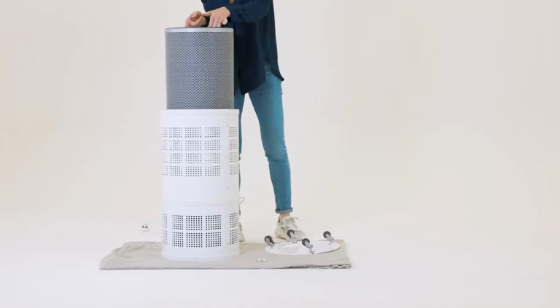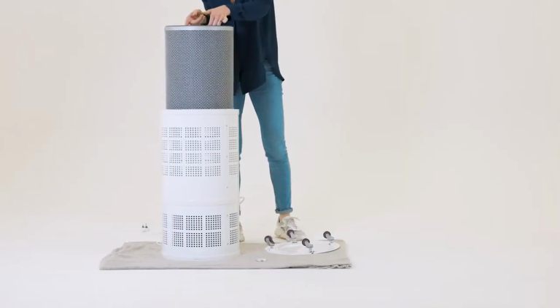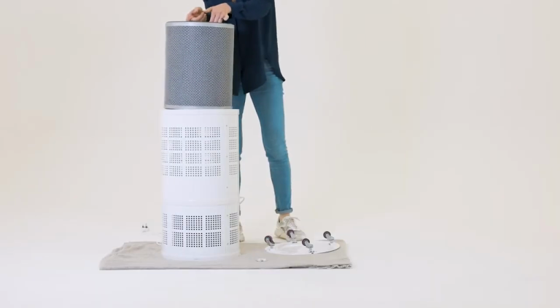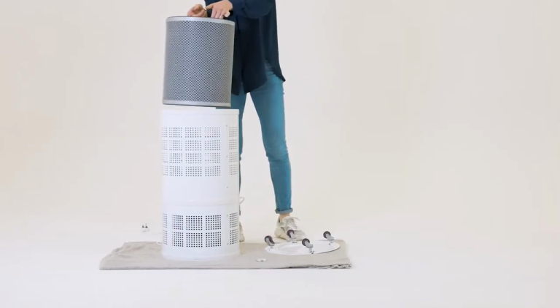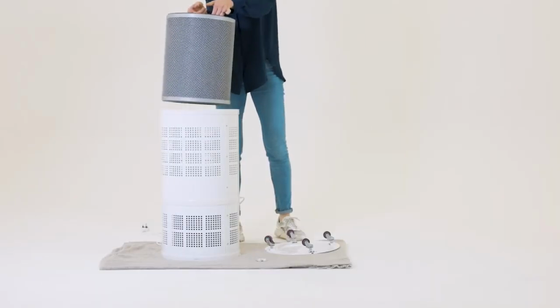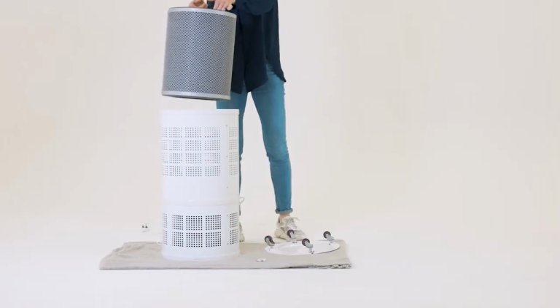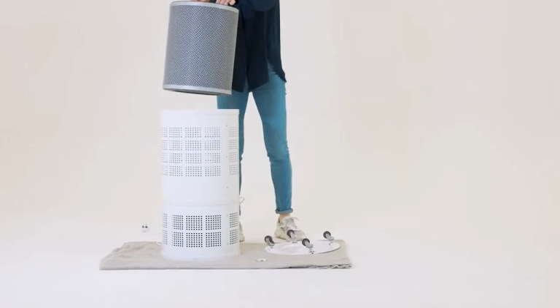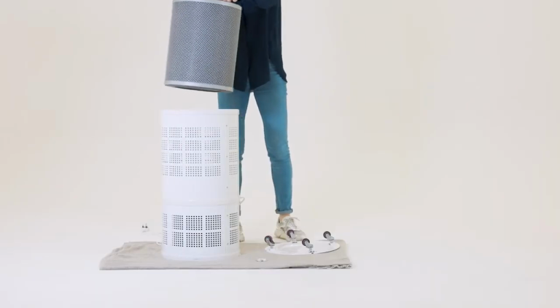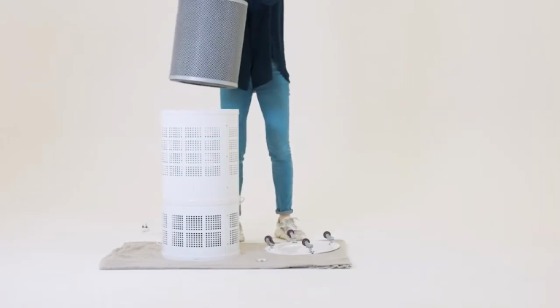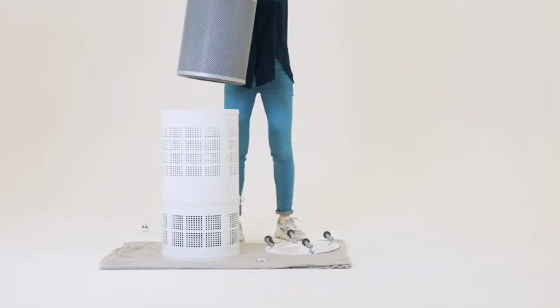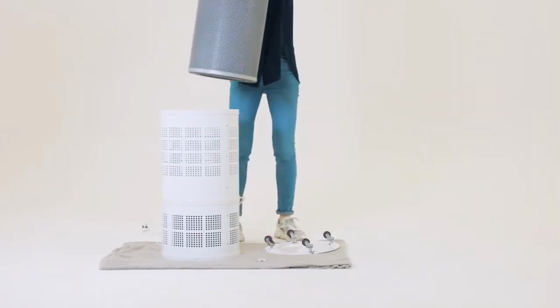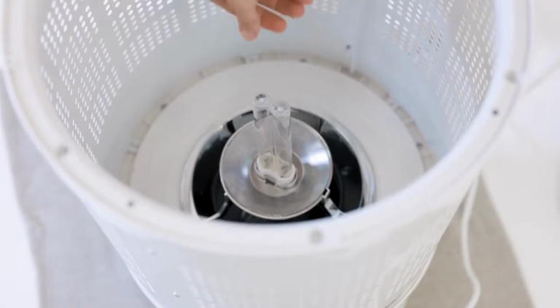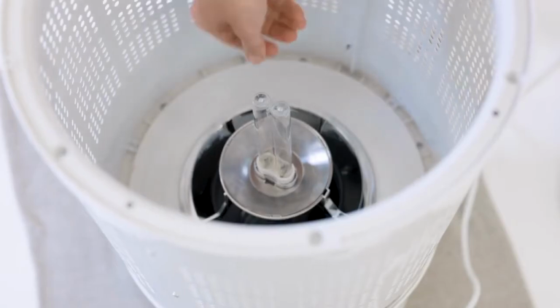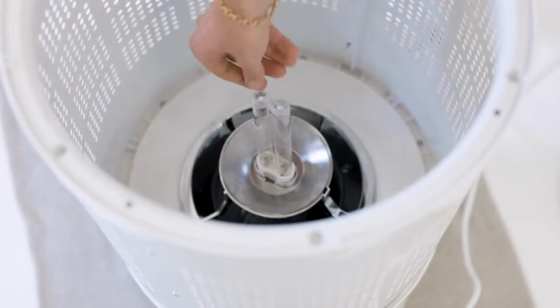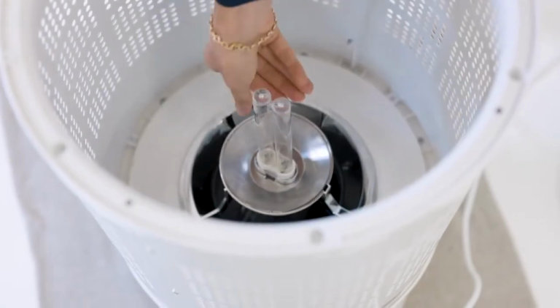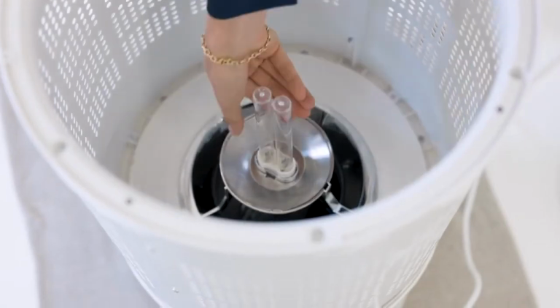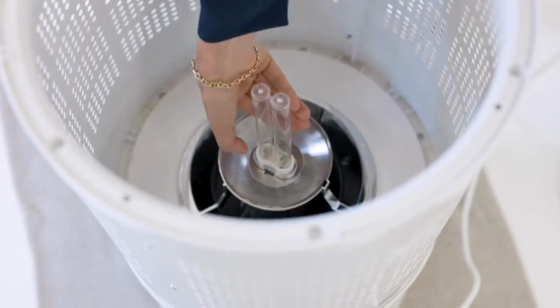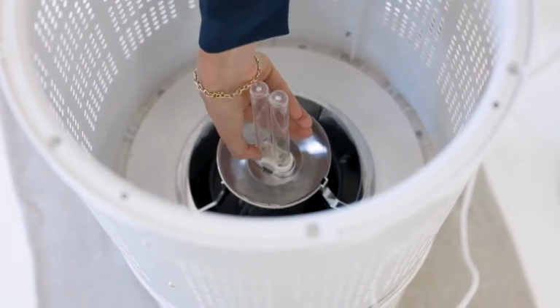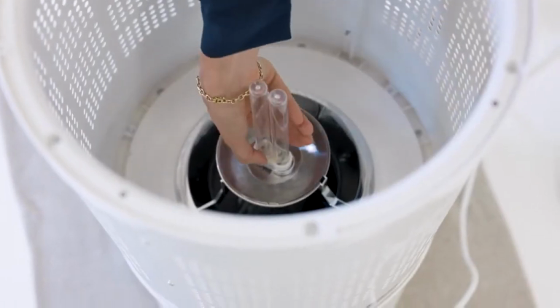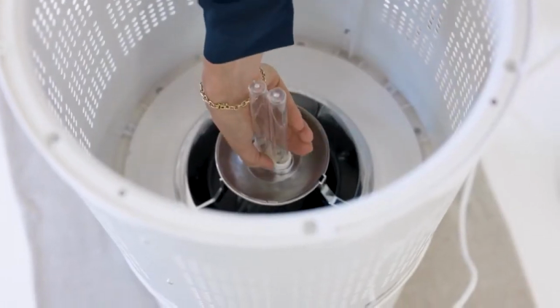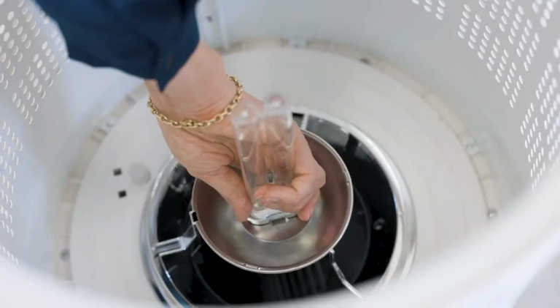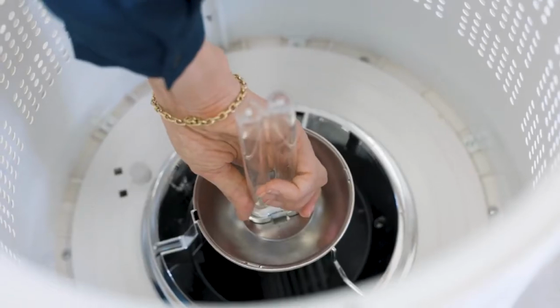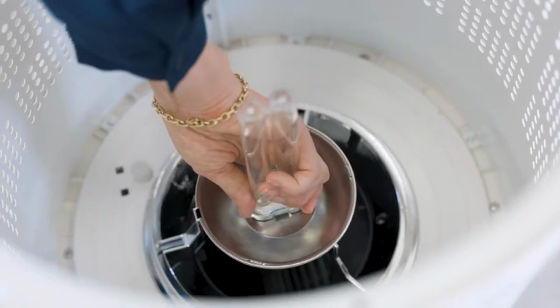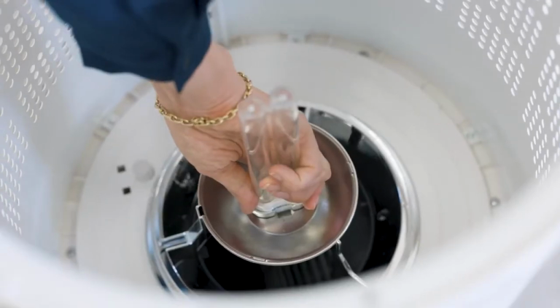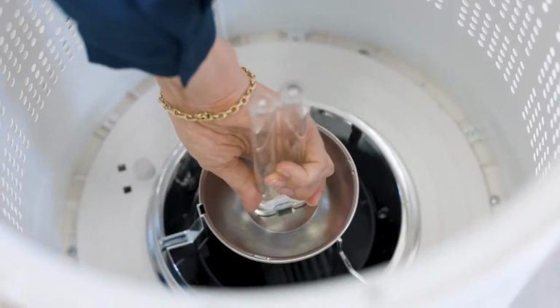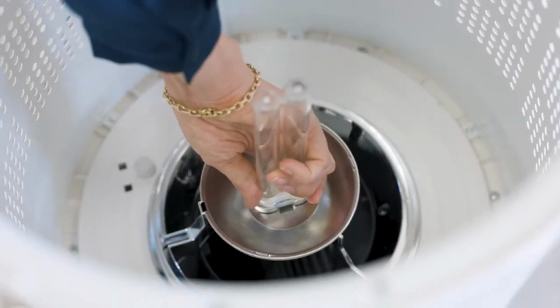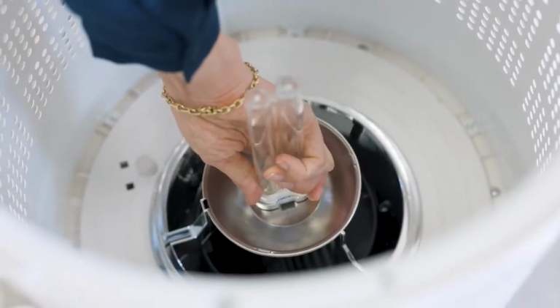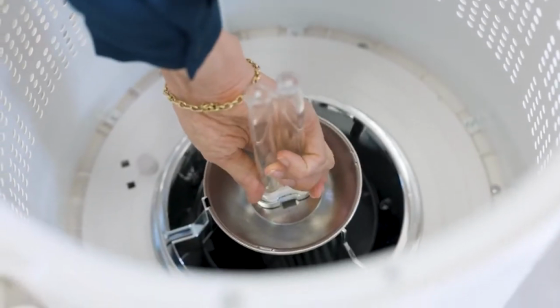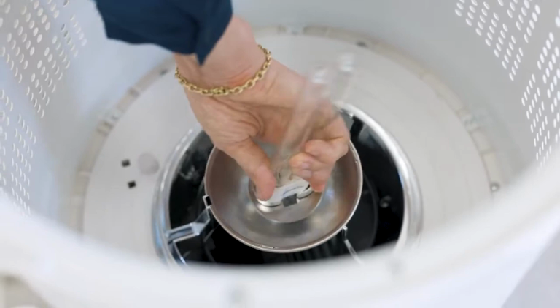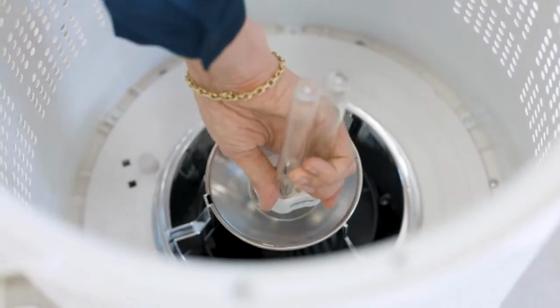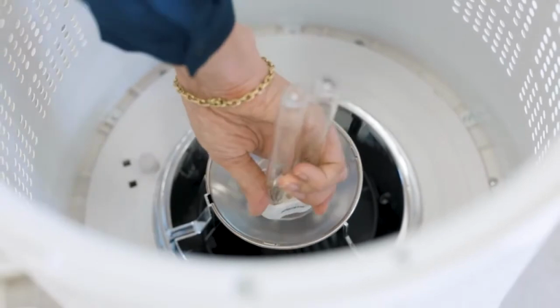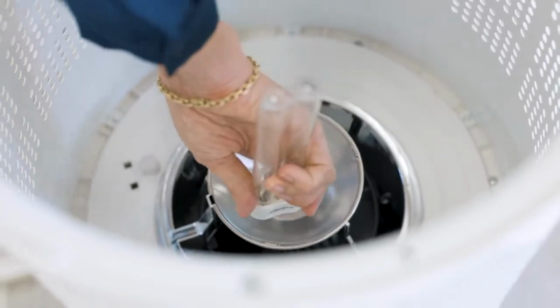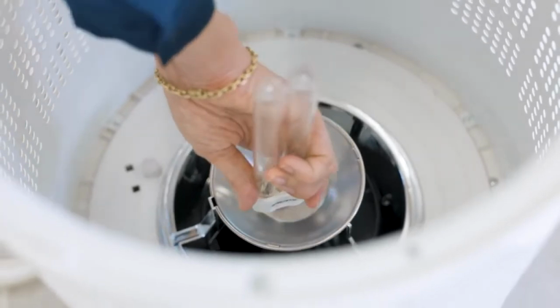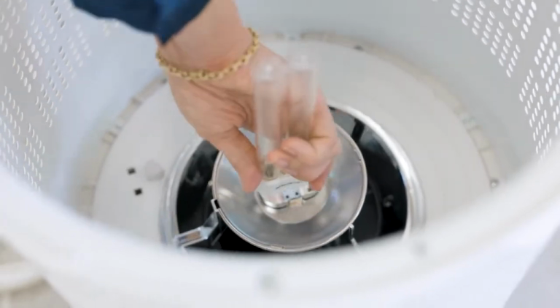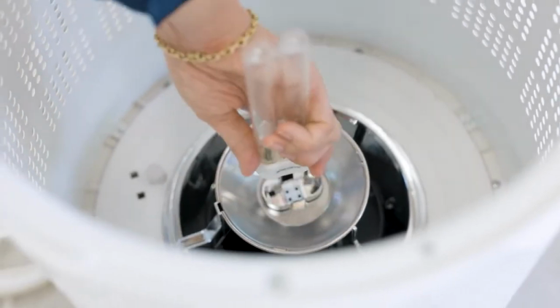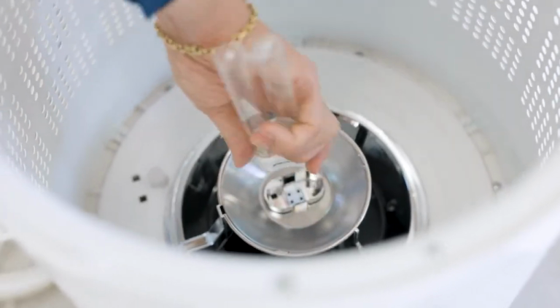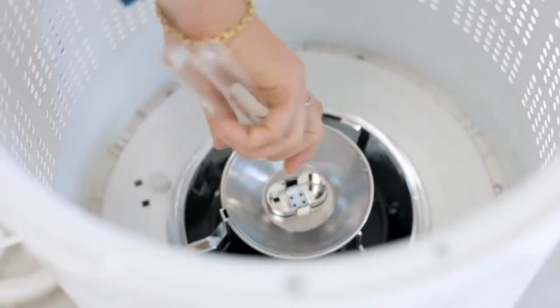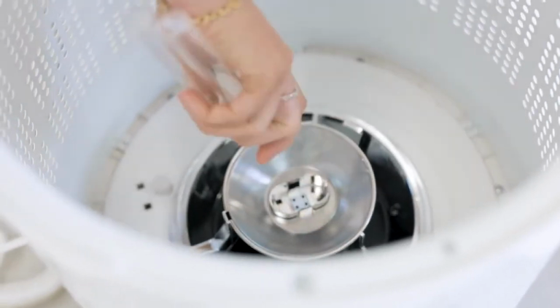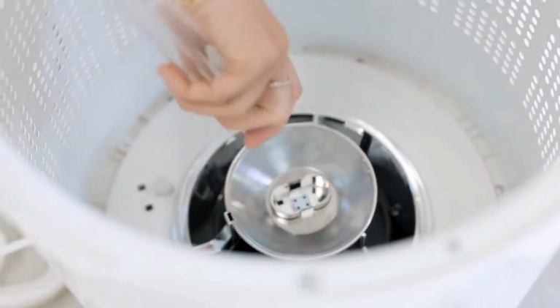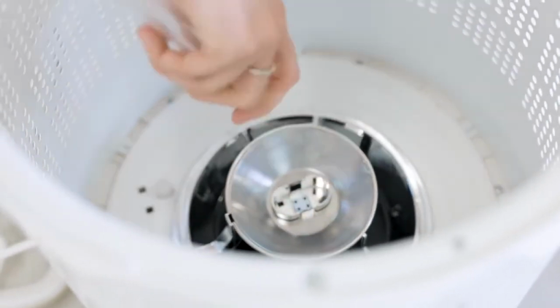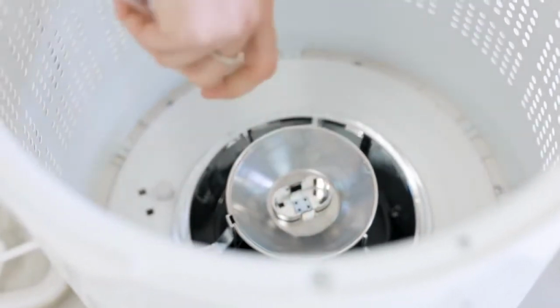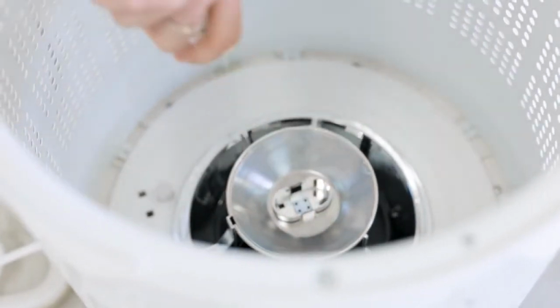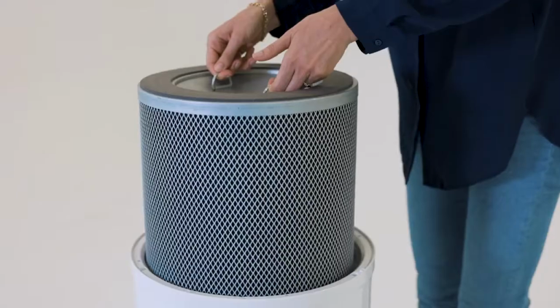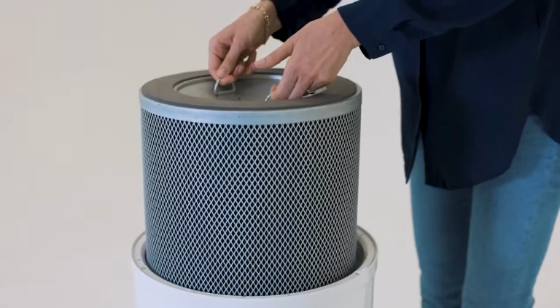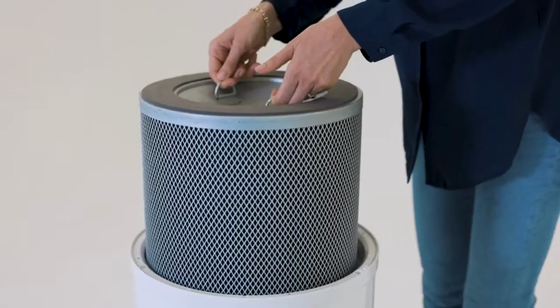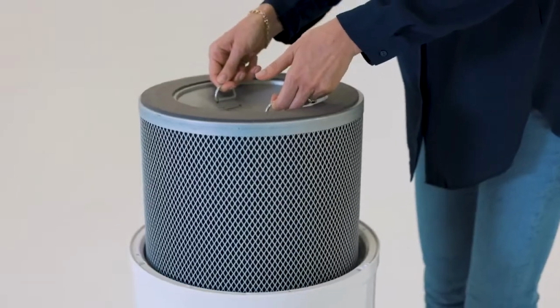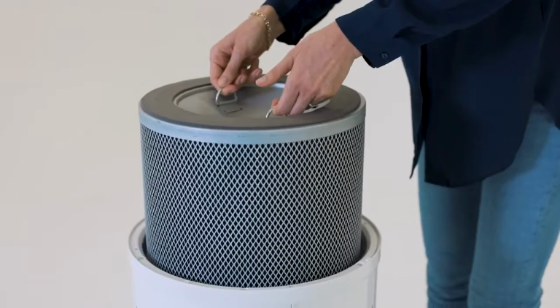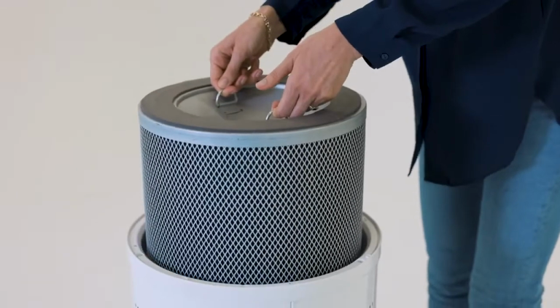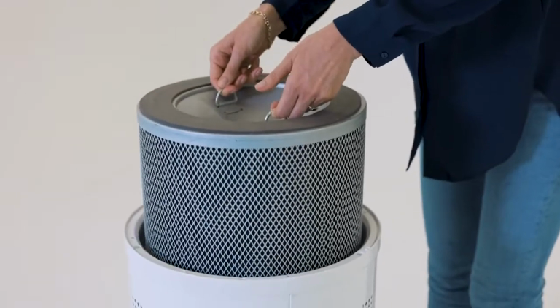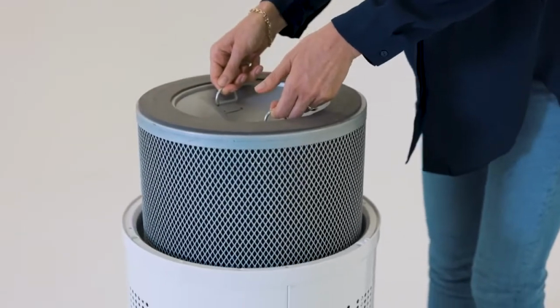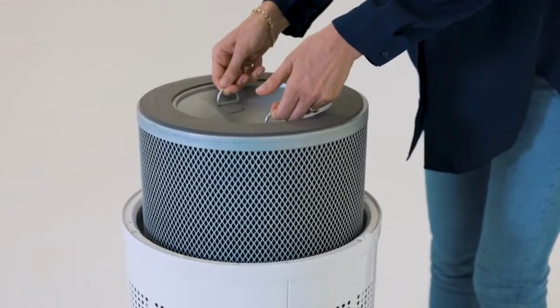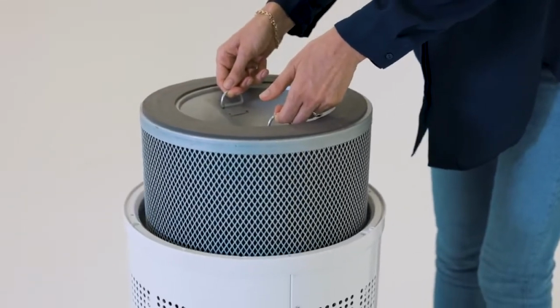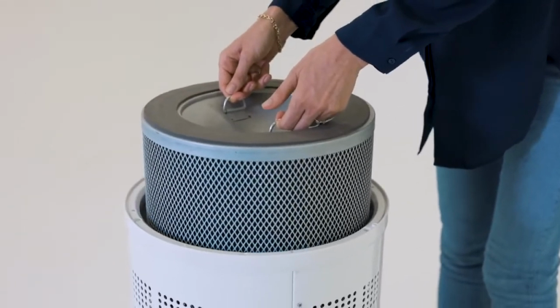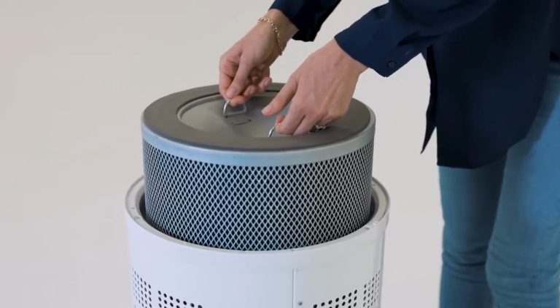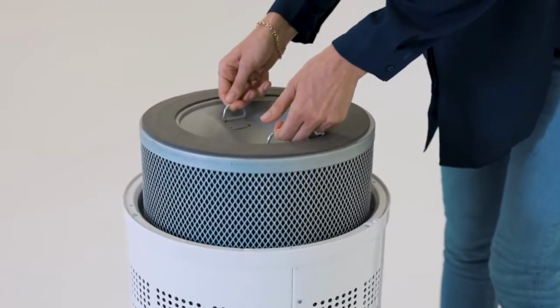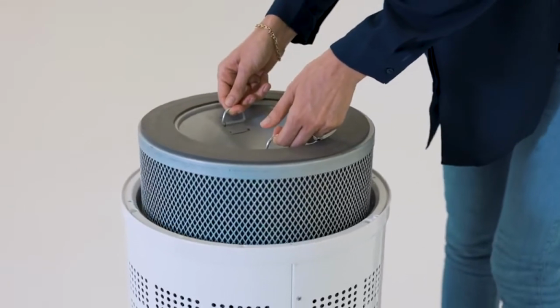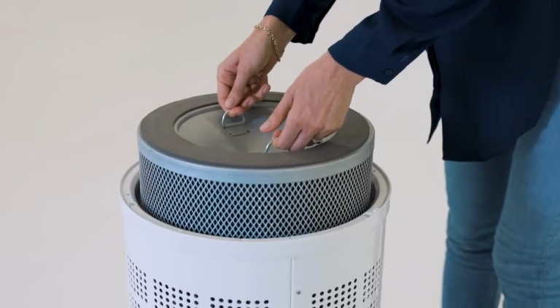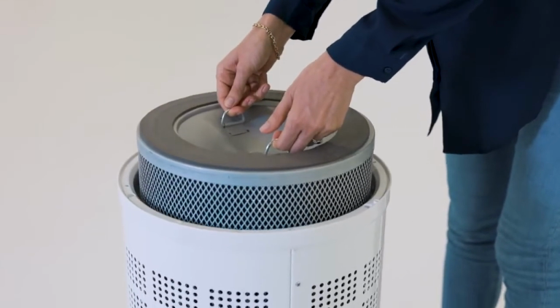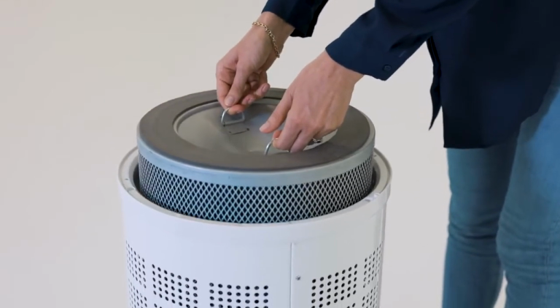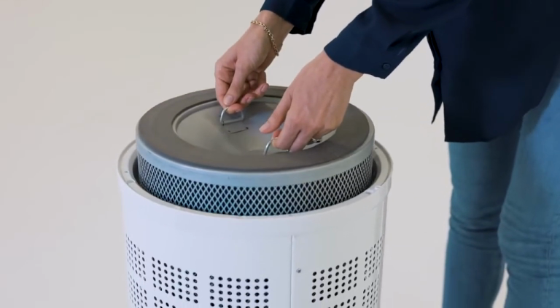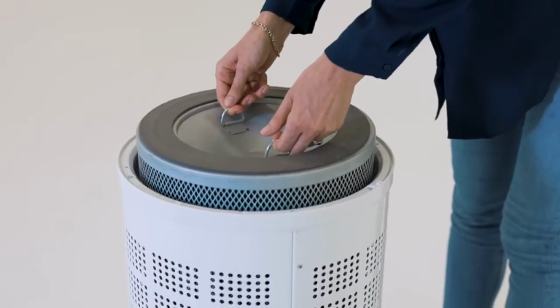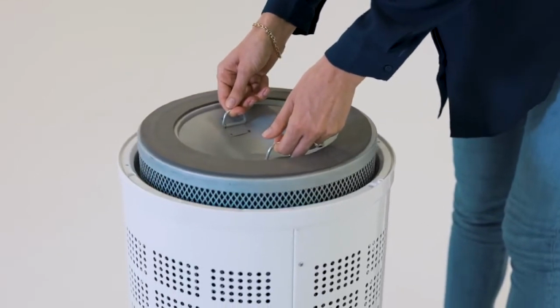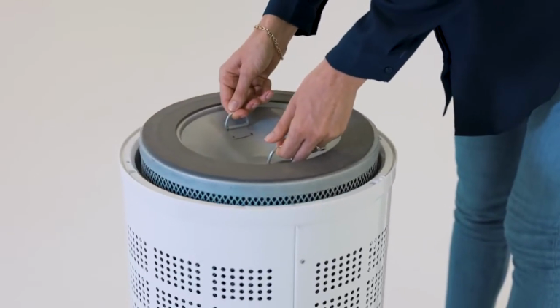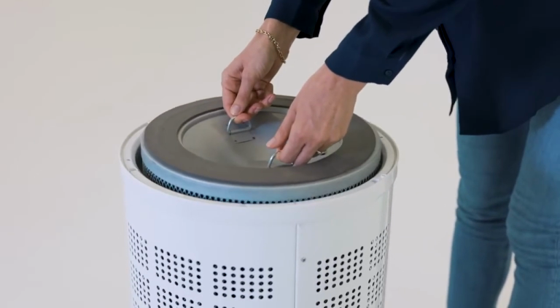It's always safe to do maintenance on a Rensair air purifier. Simply take out the filter and put a new one in.